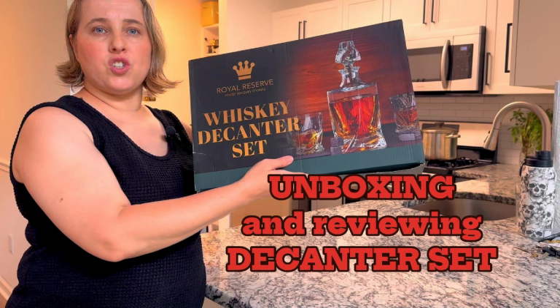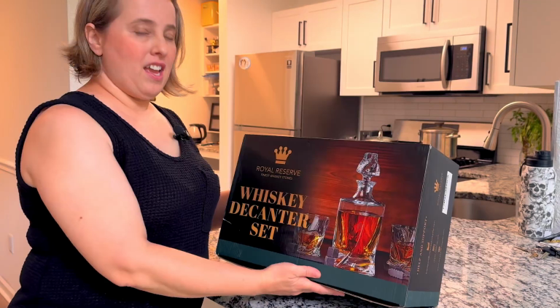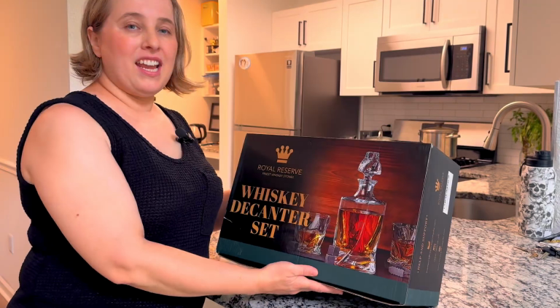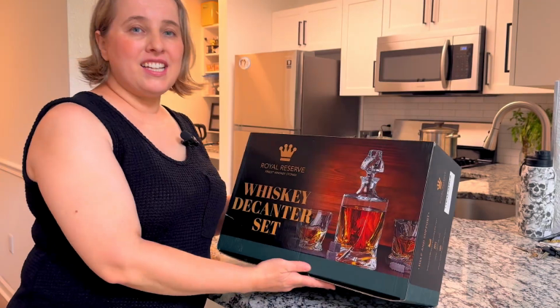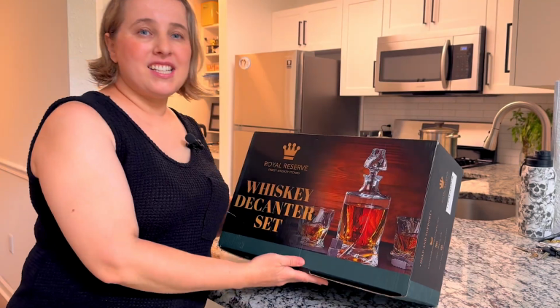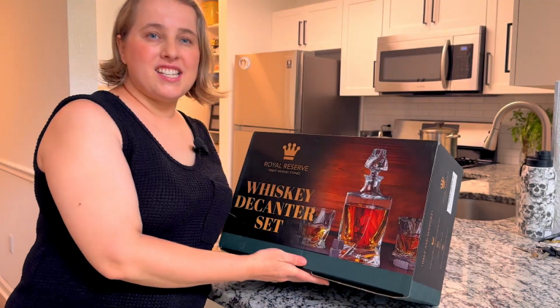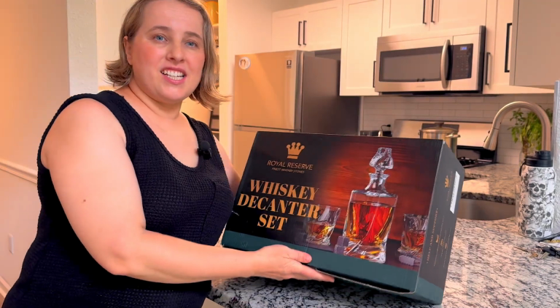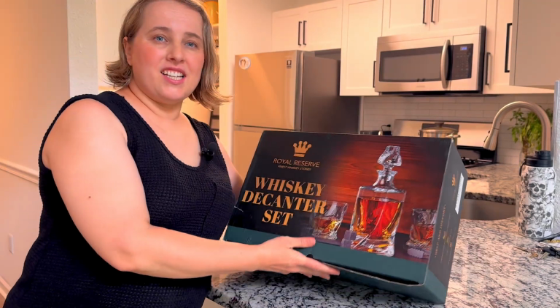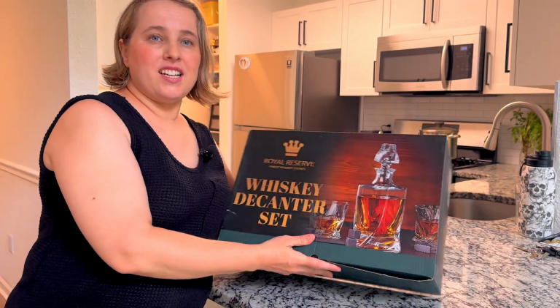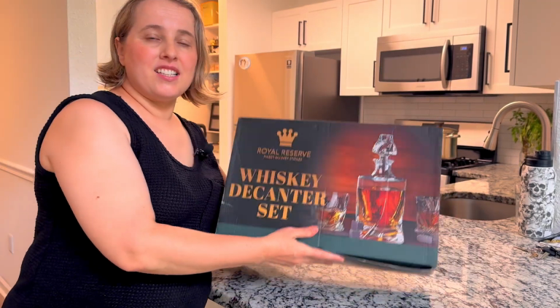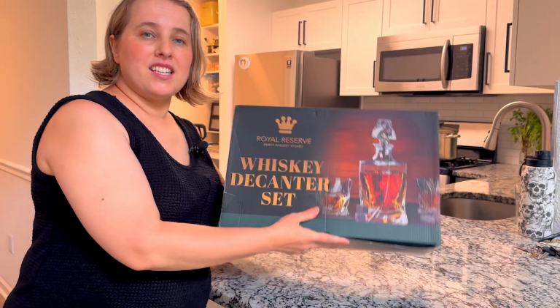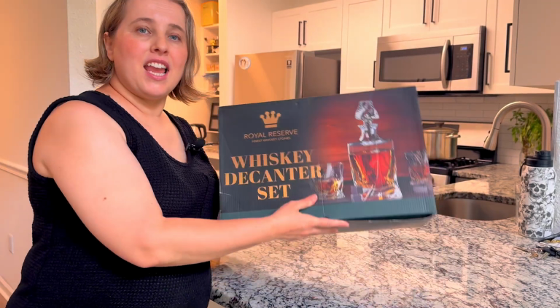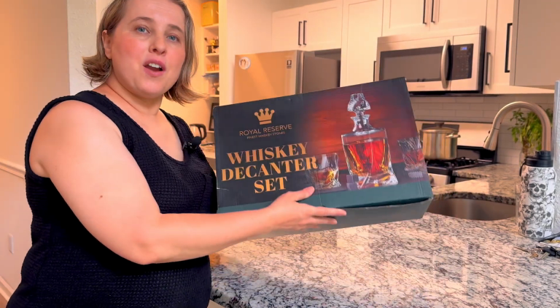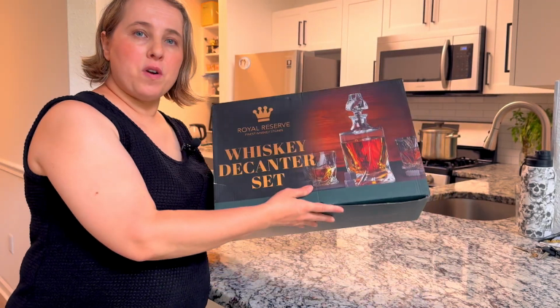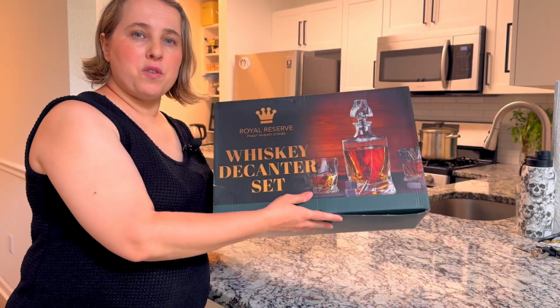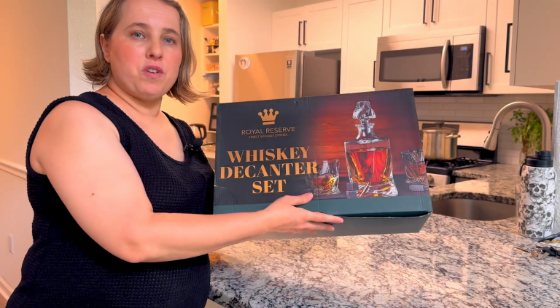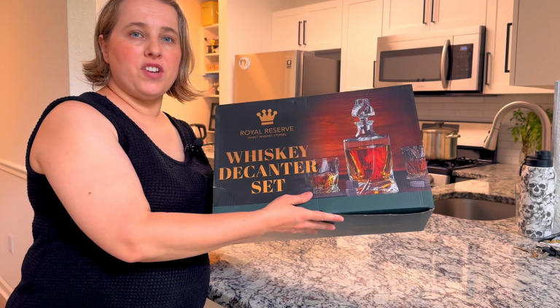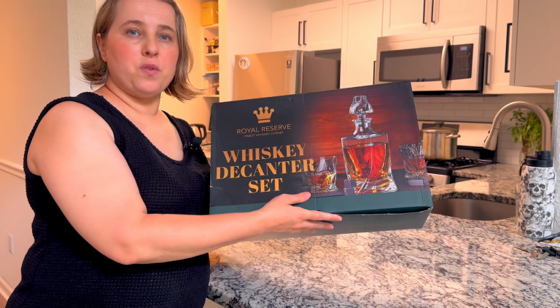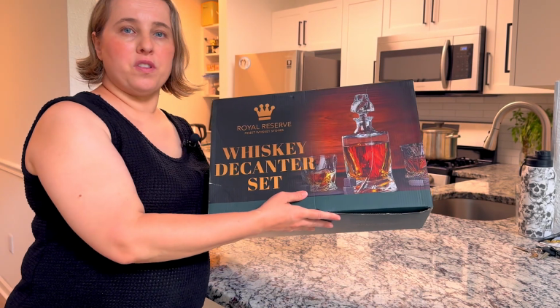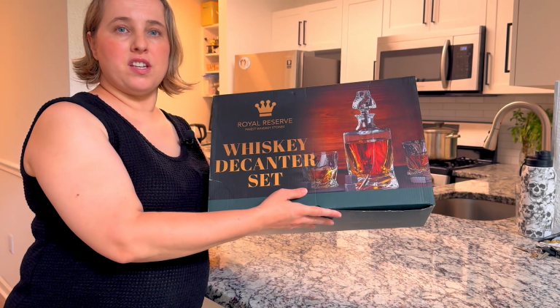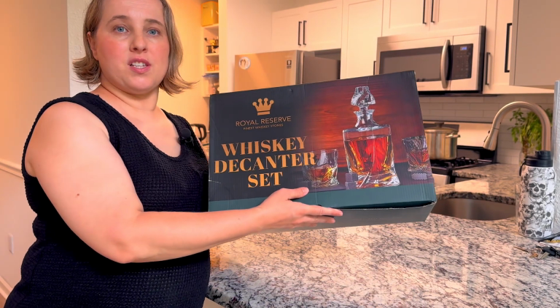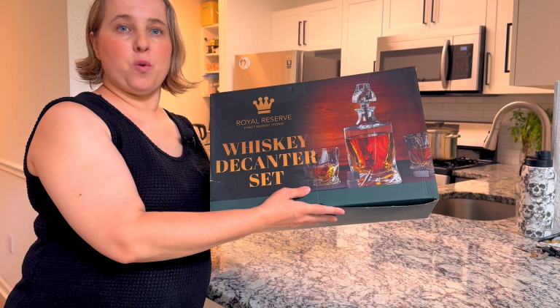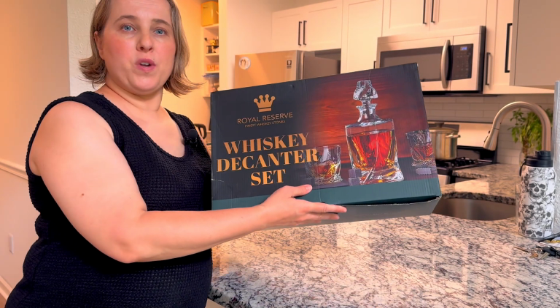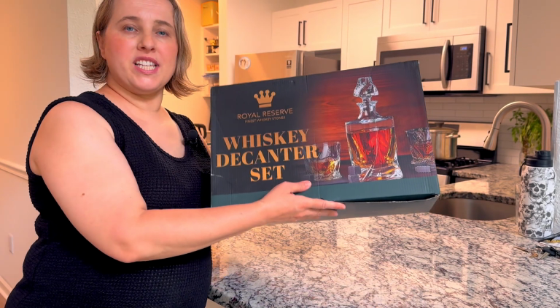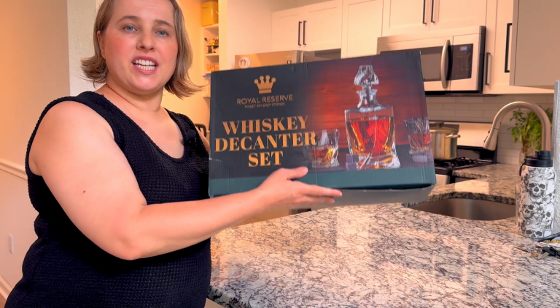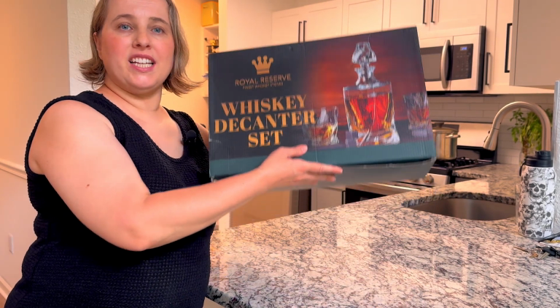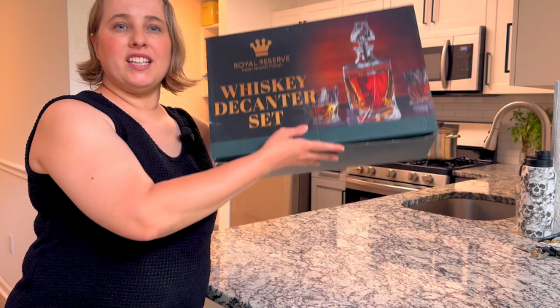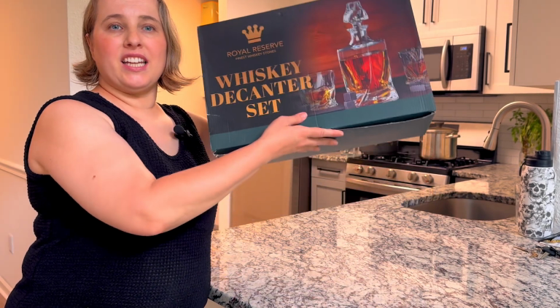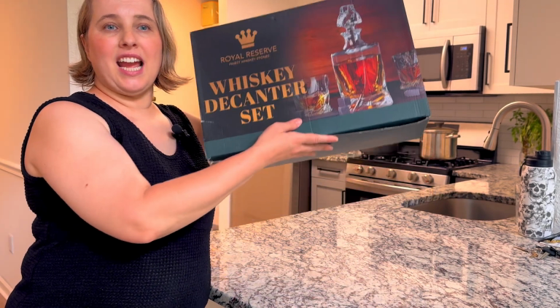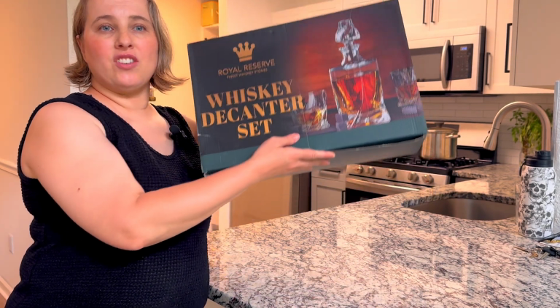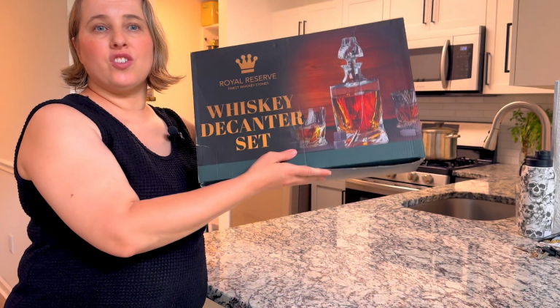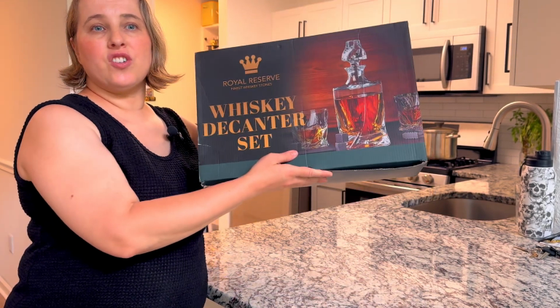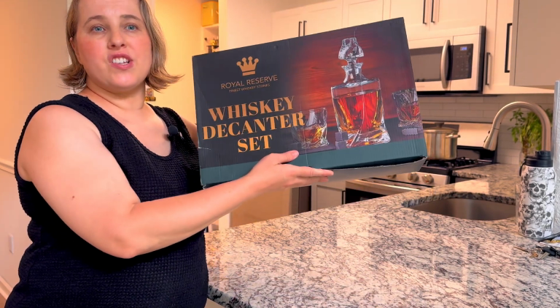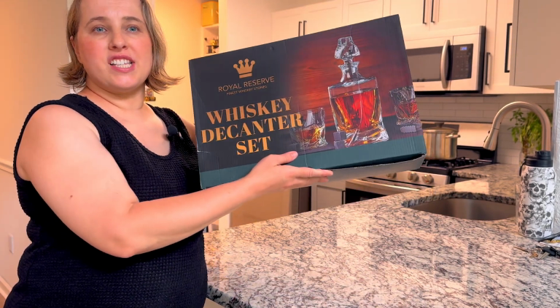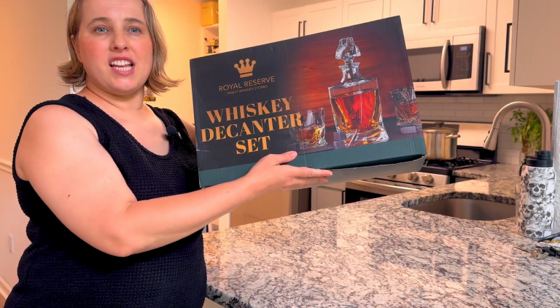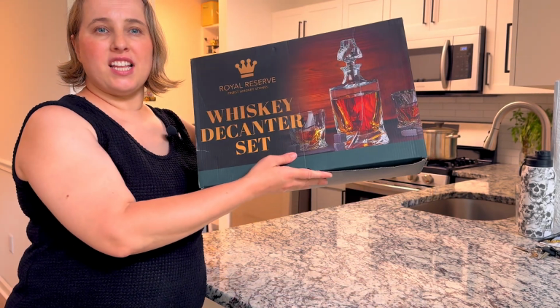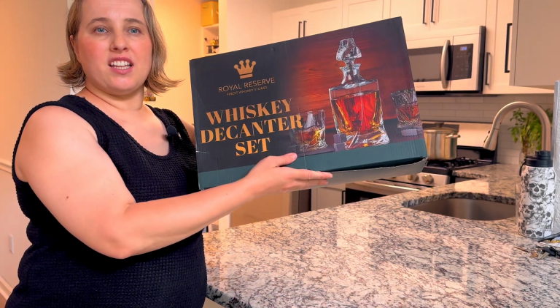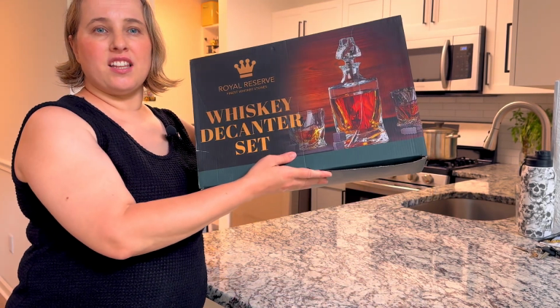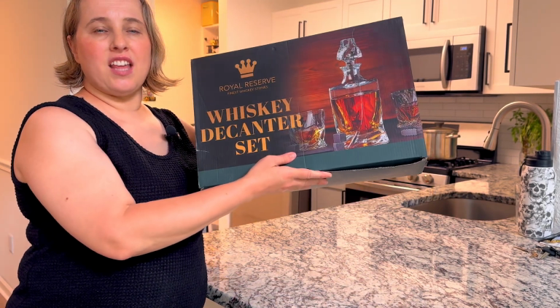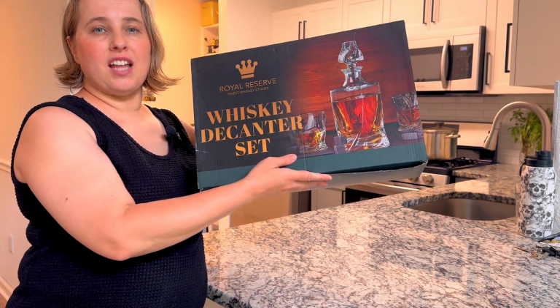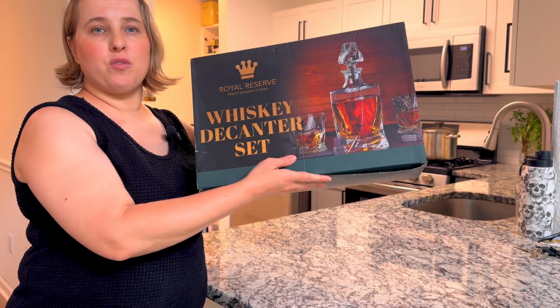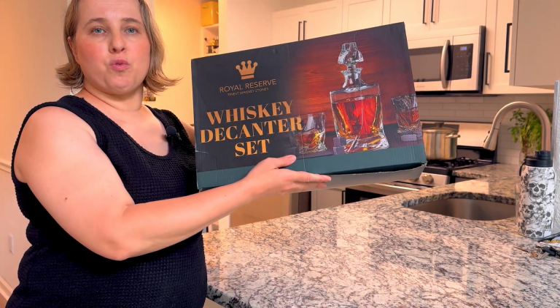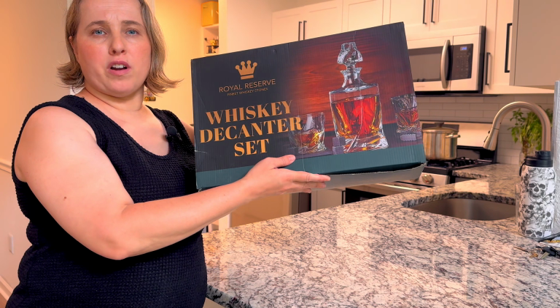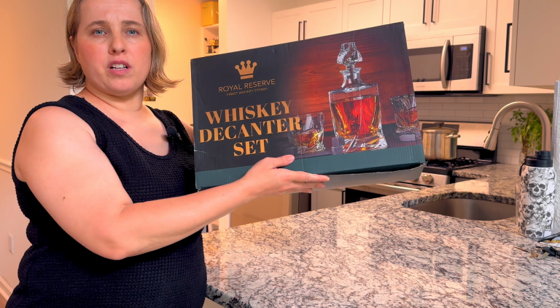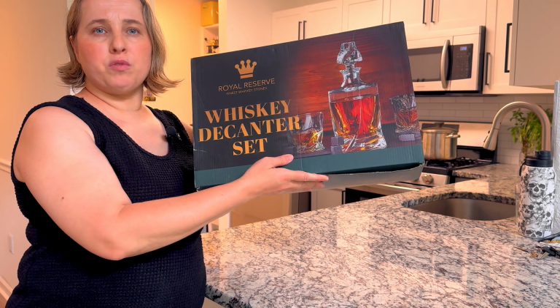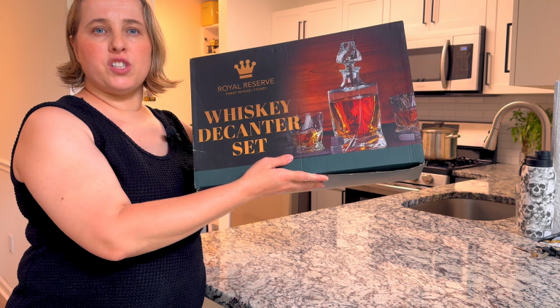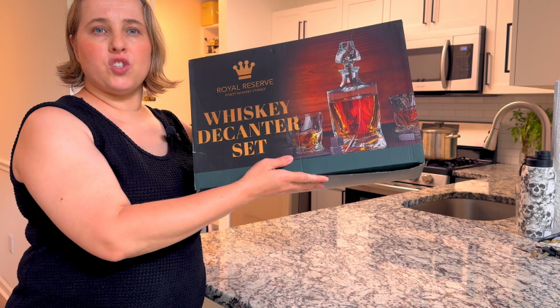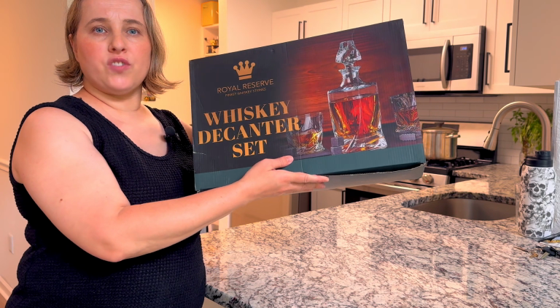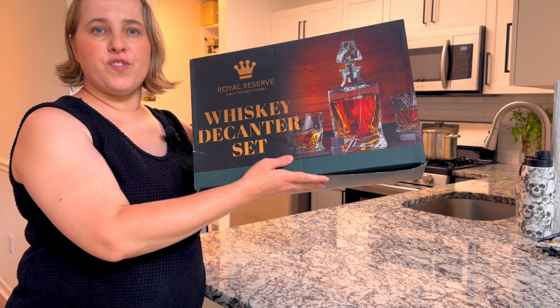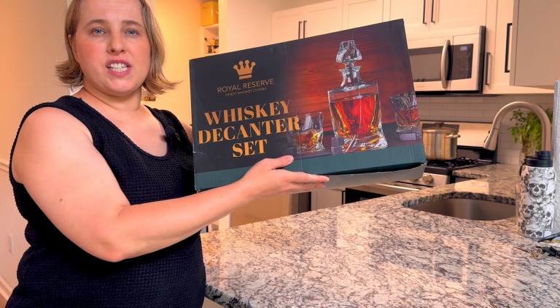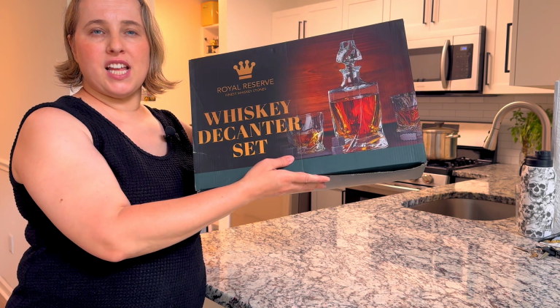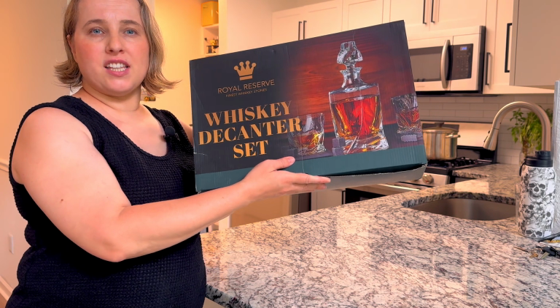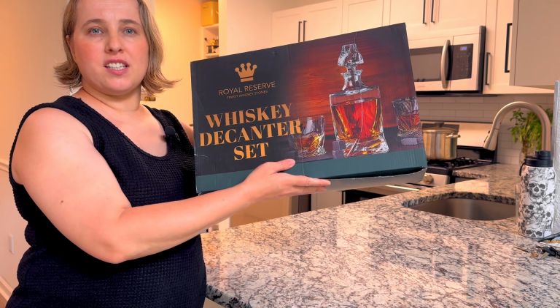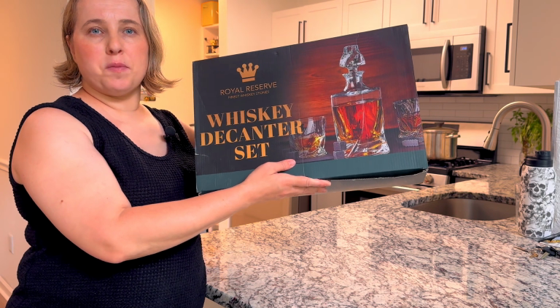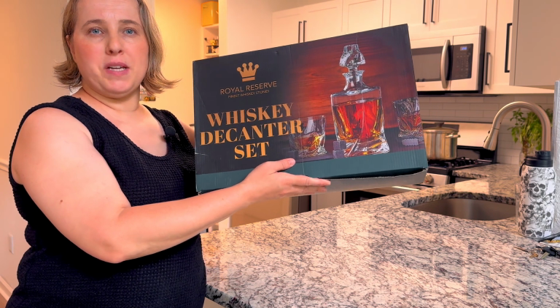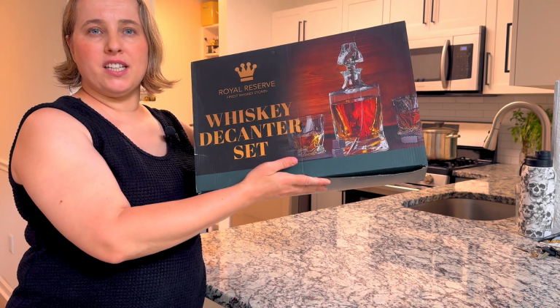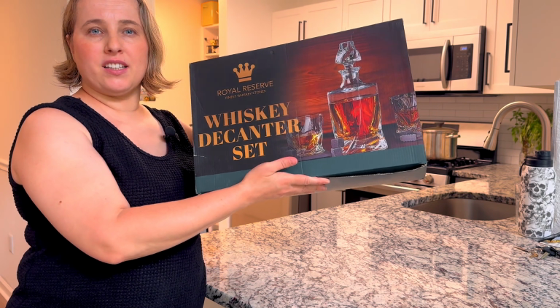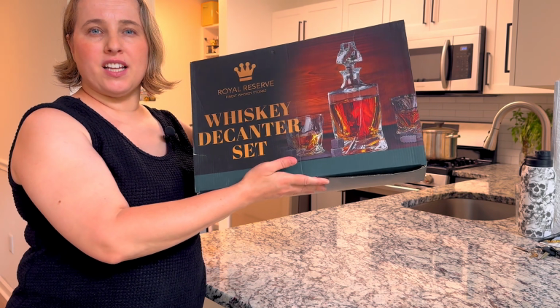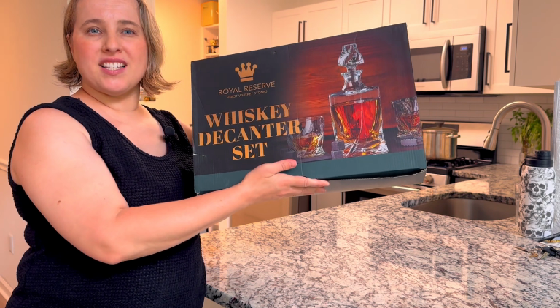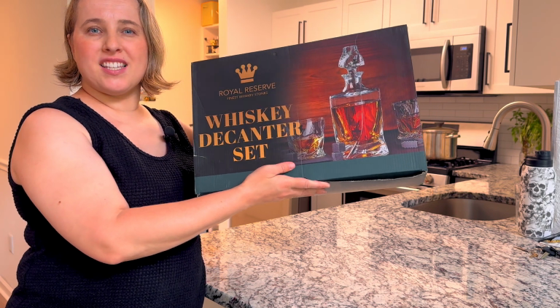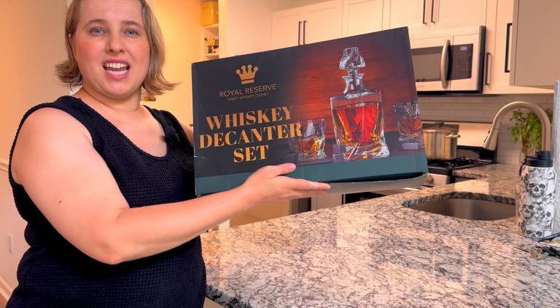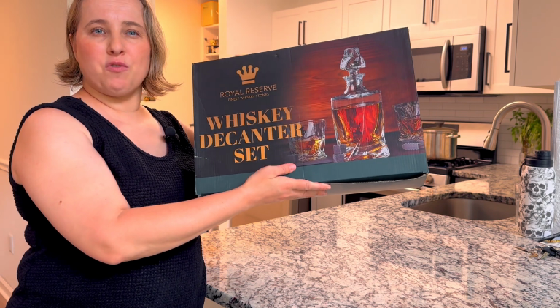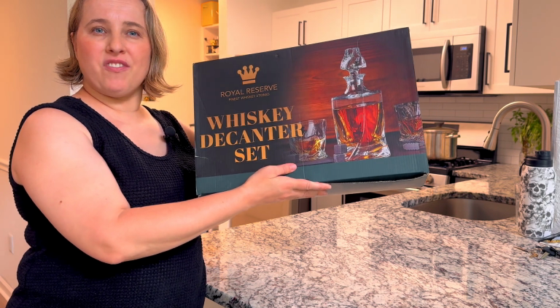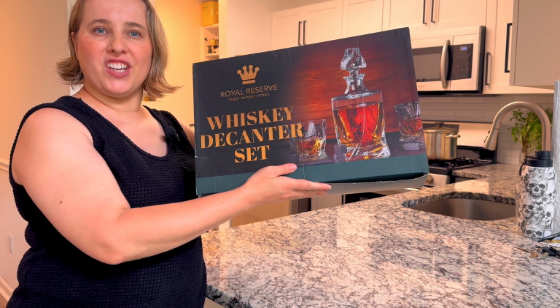Hey, it's Zina and today I want to review this whiskey decanter set that Royal Reserve sent to me to test and review.